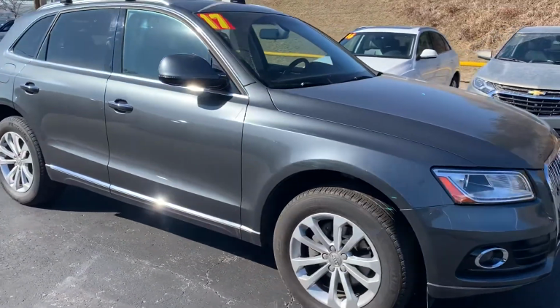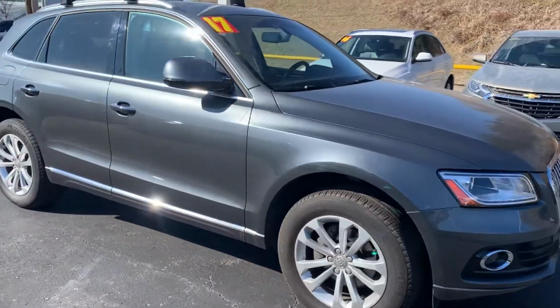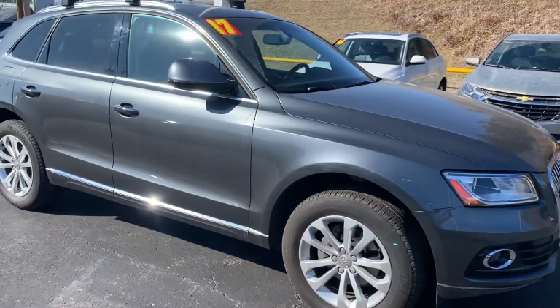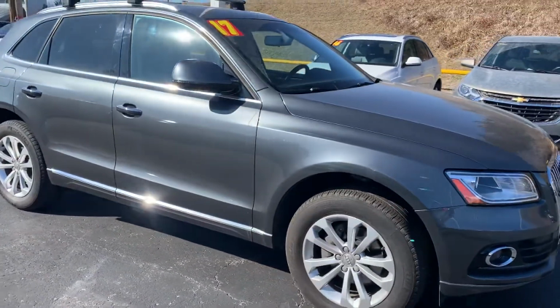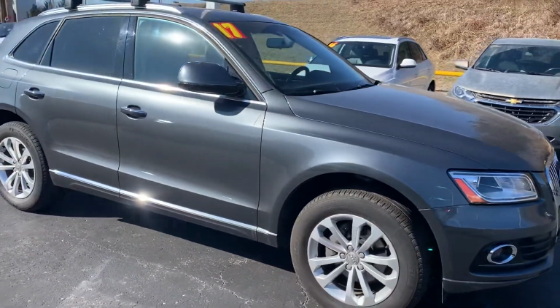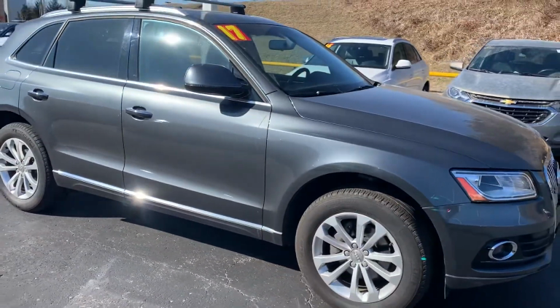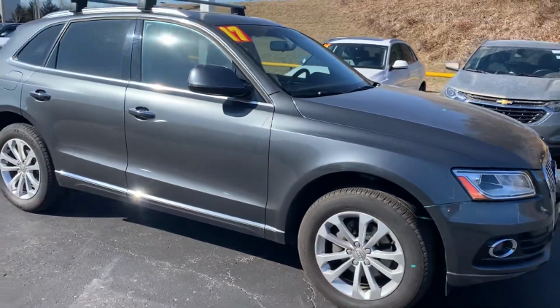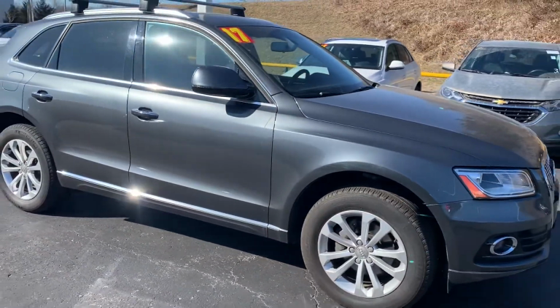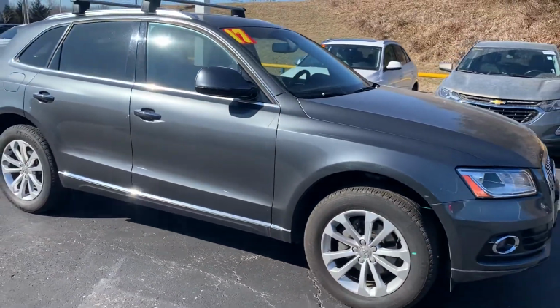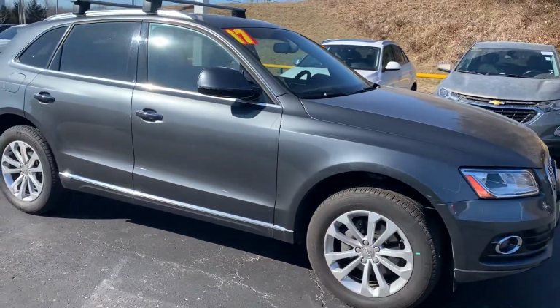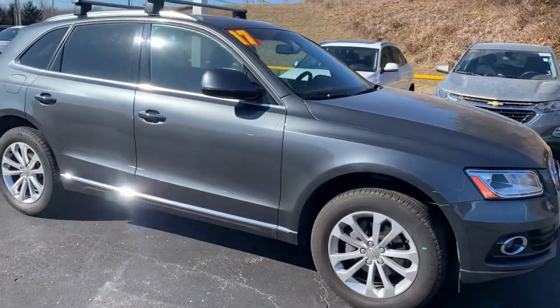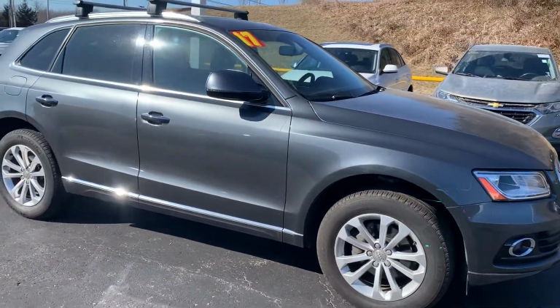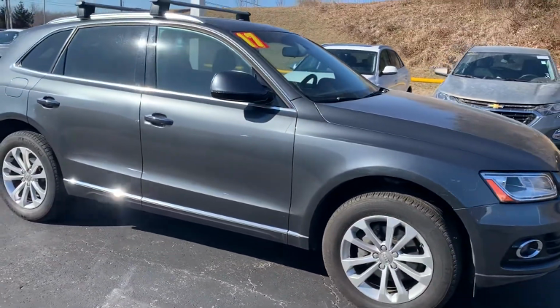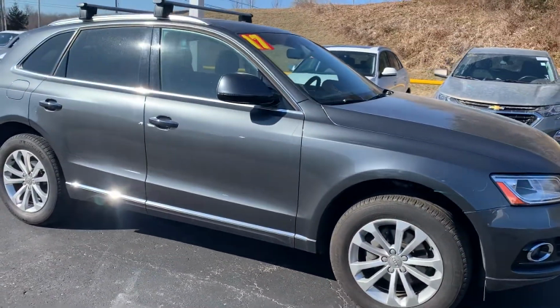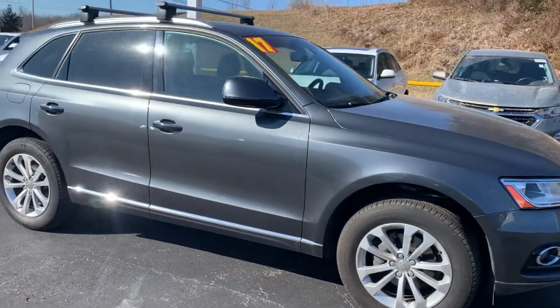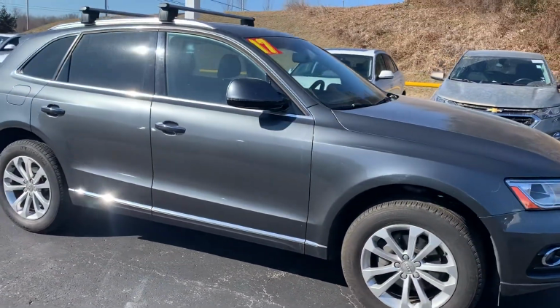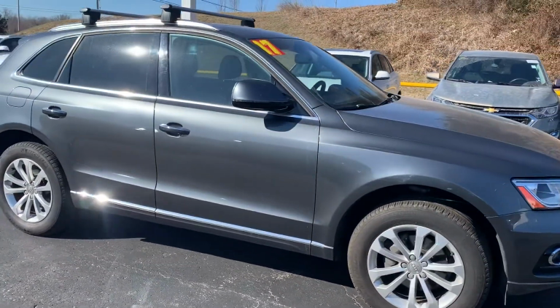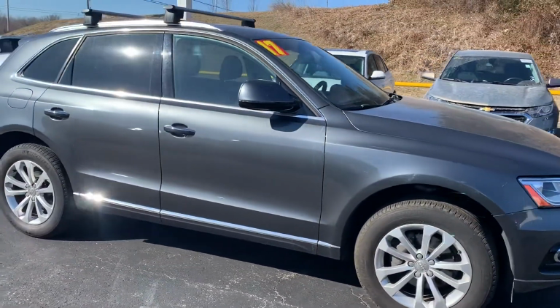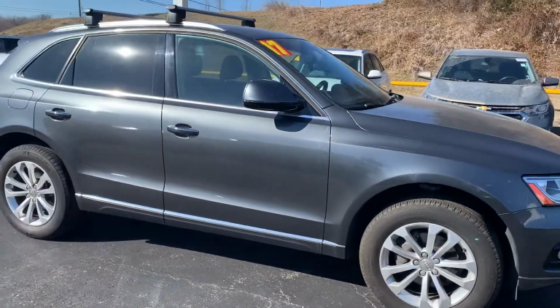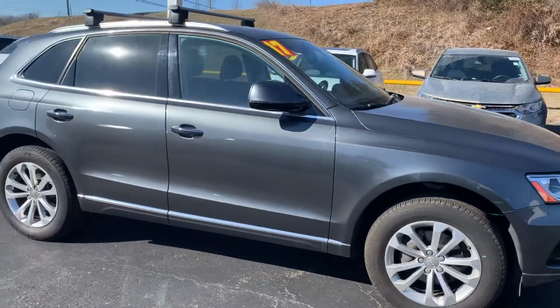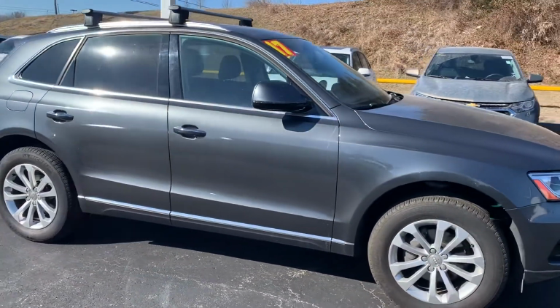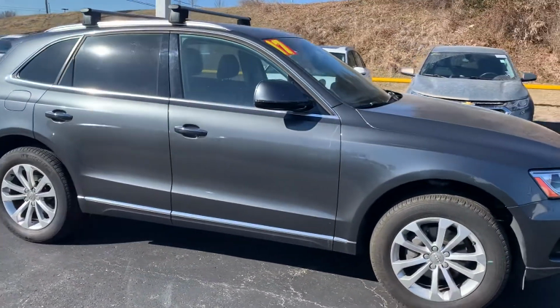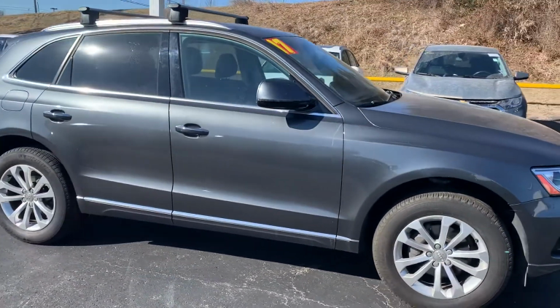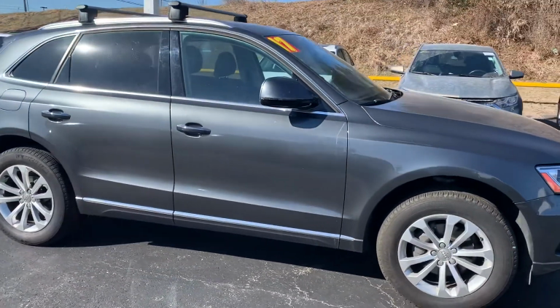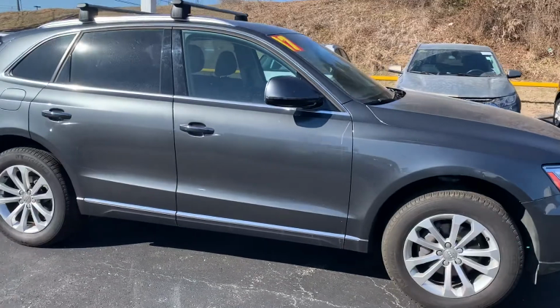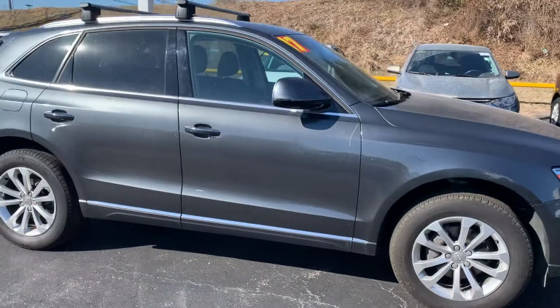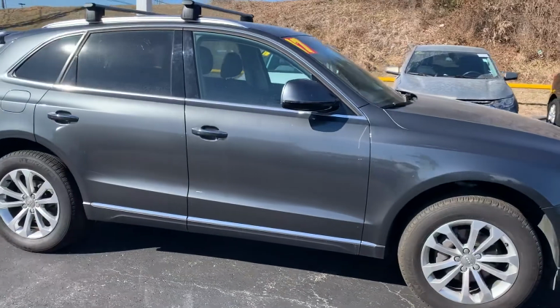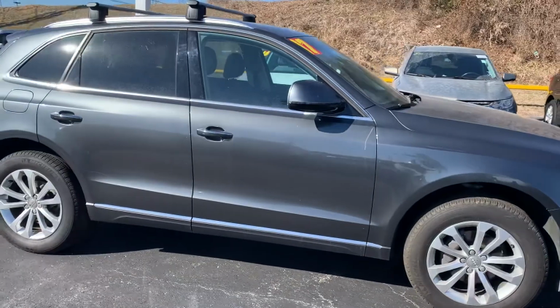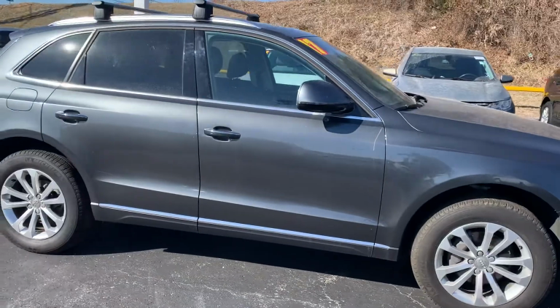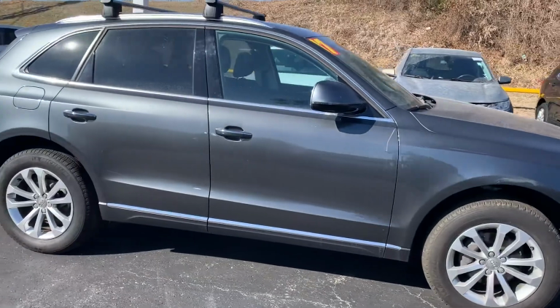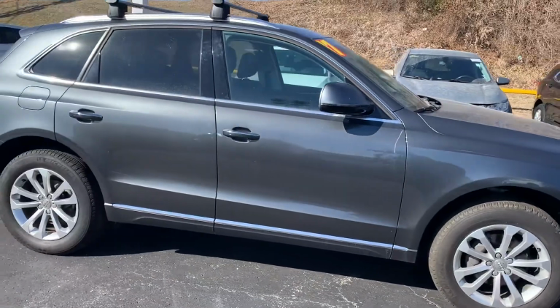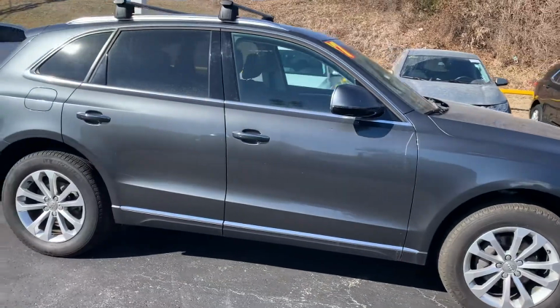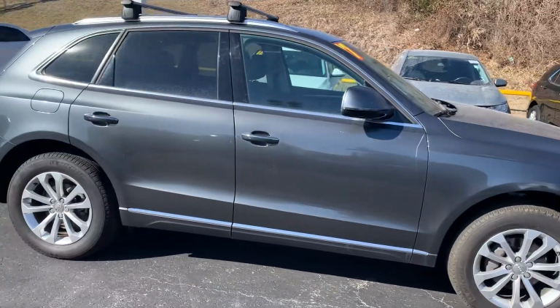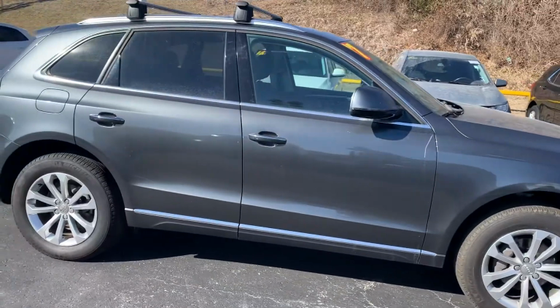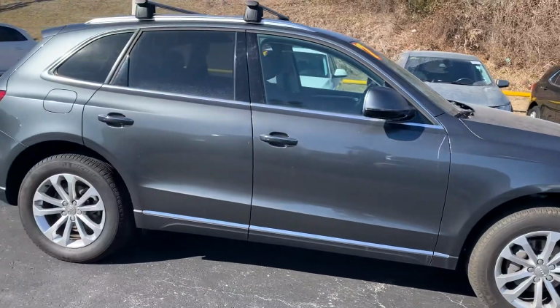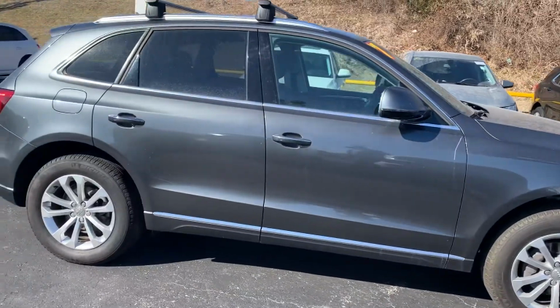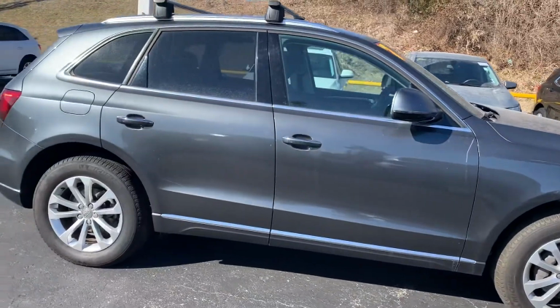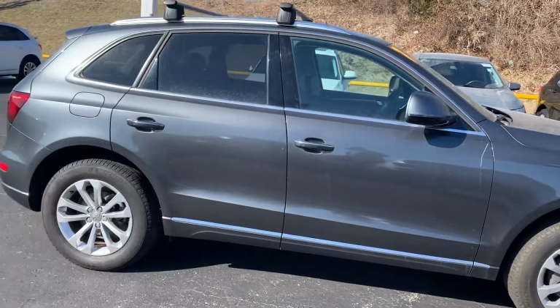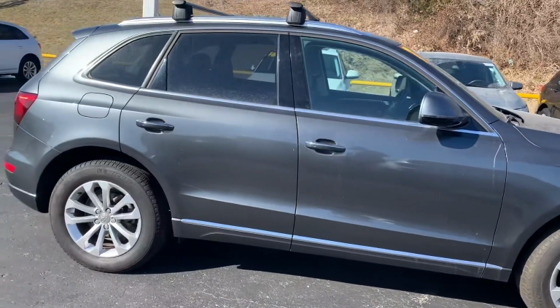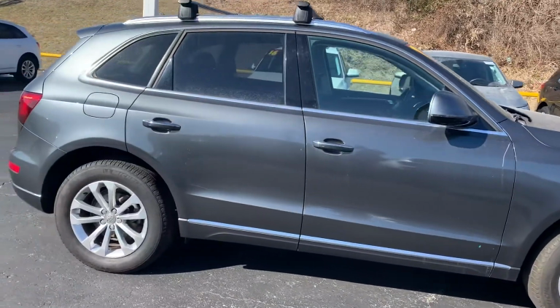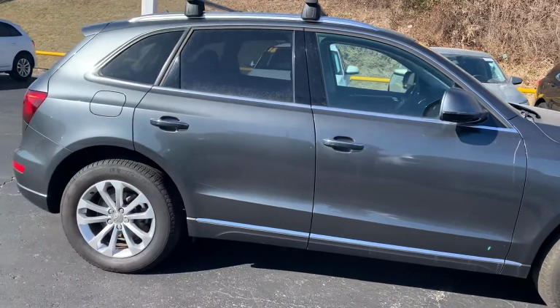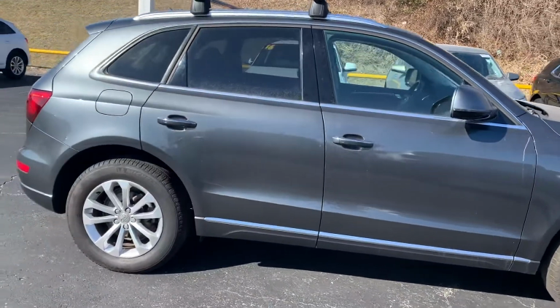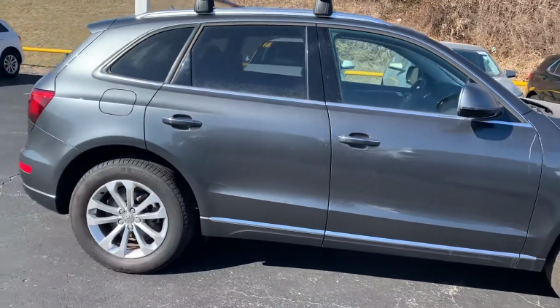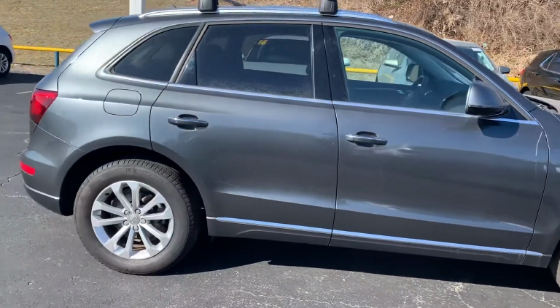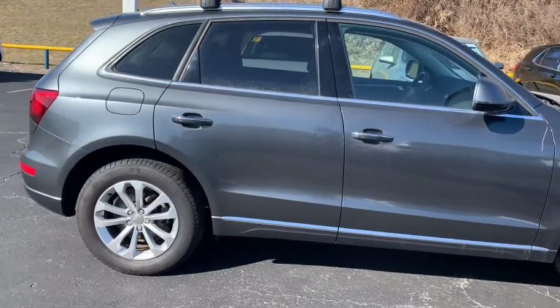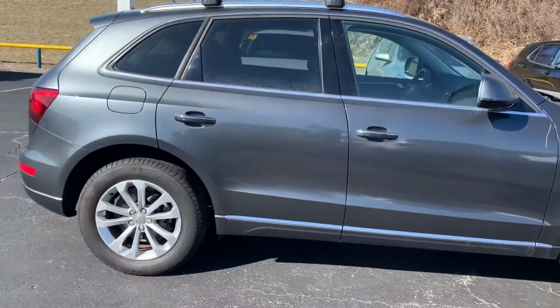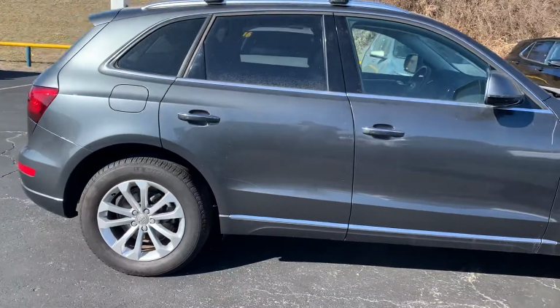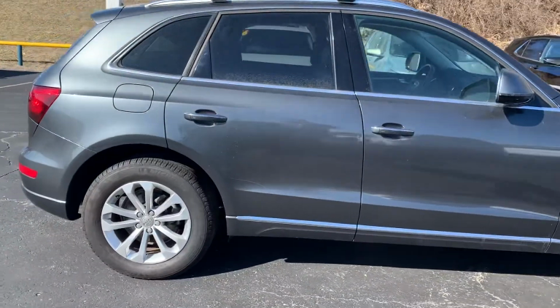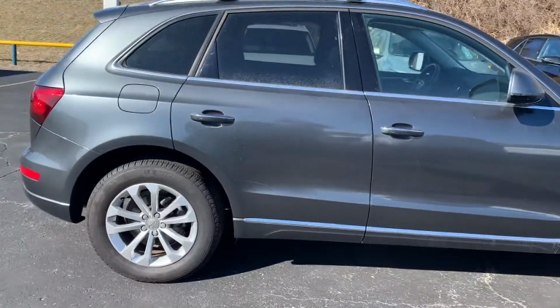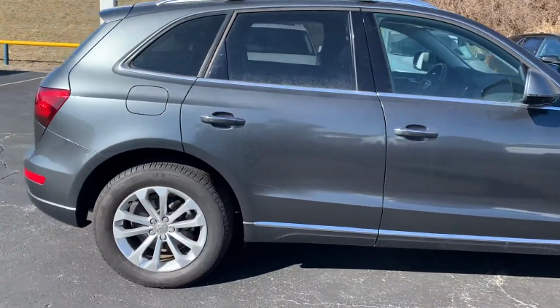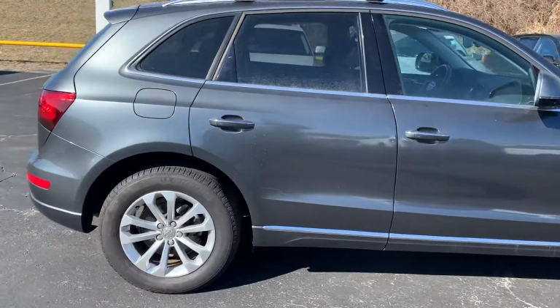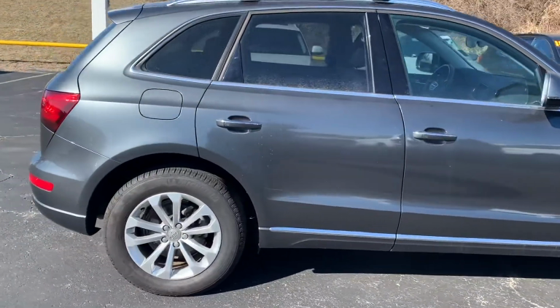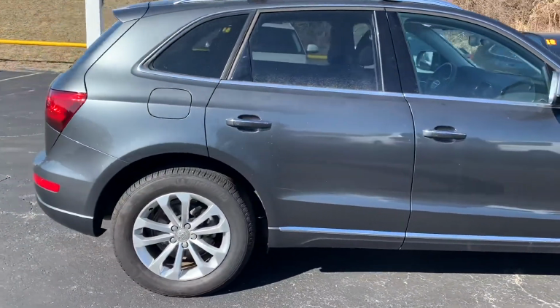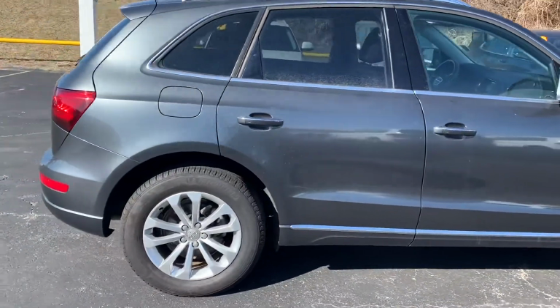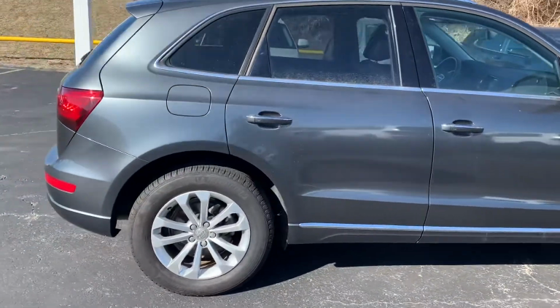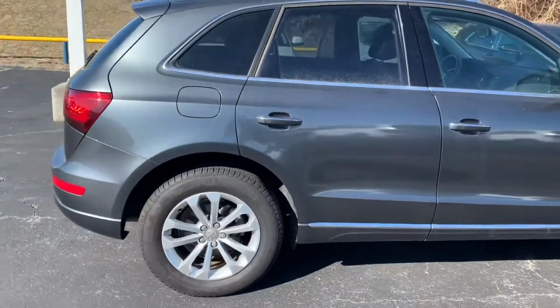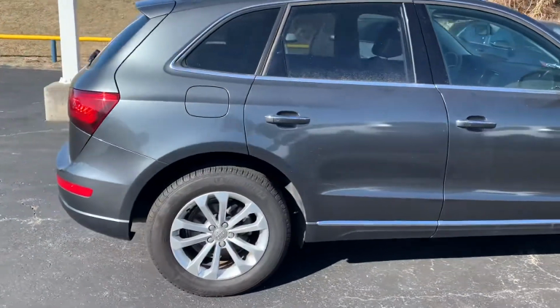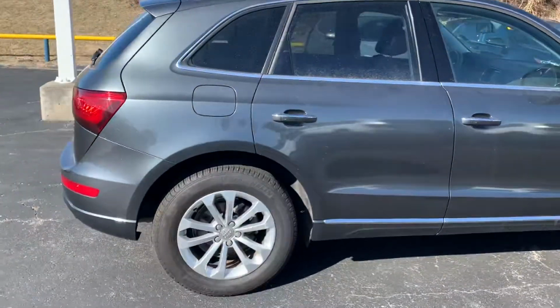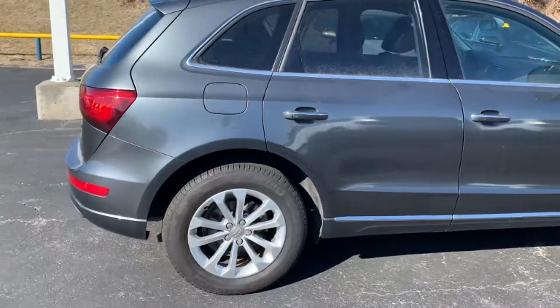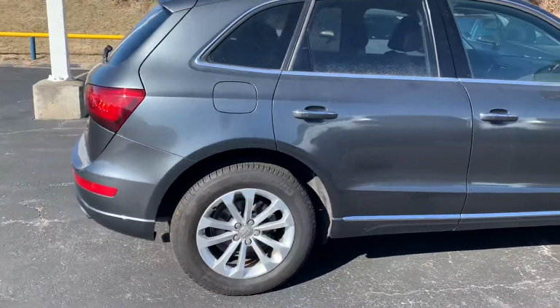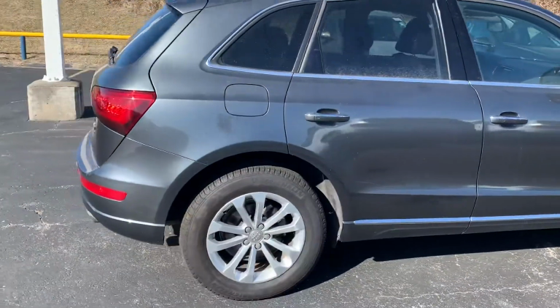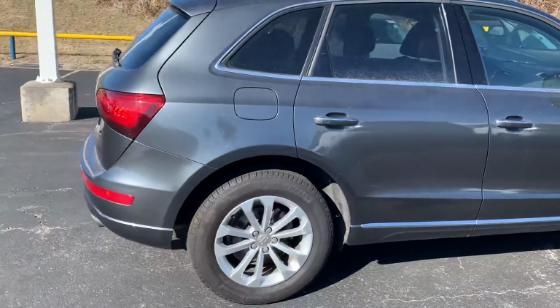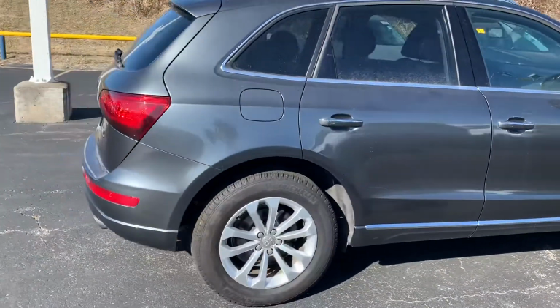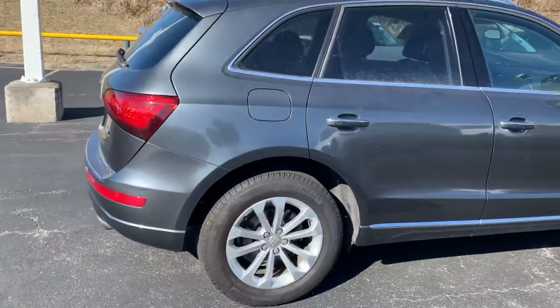This has been a really well taken care of car. As you can see, not really any scratches, dents, or dings, anything of that nature.